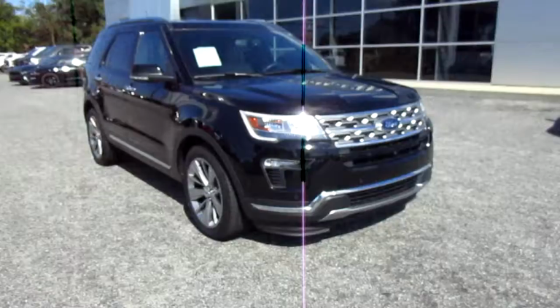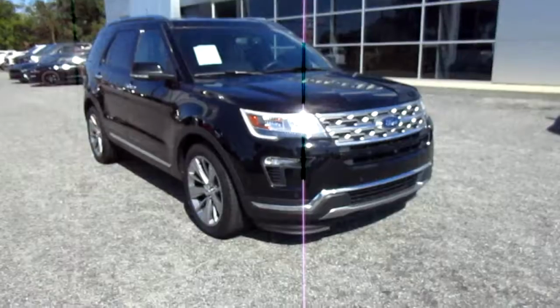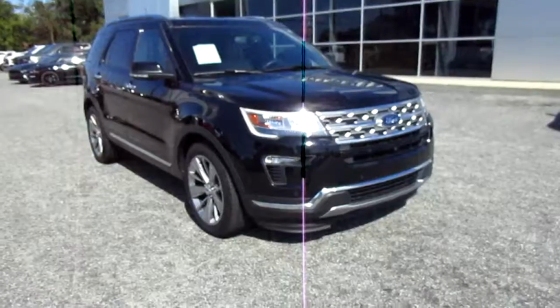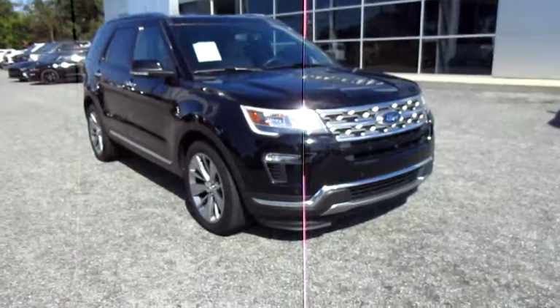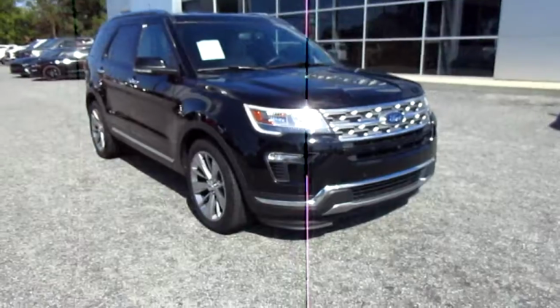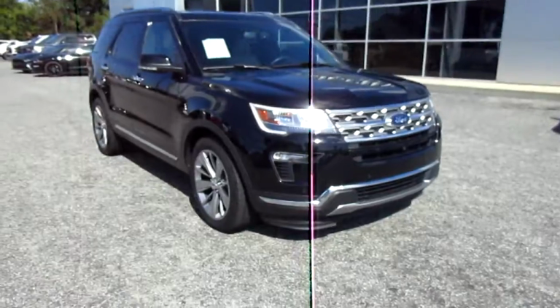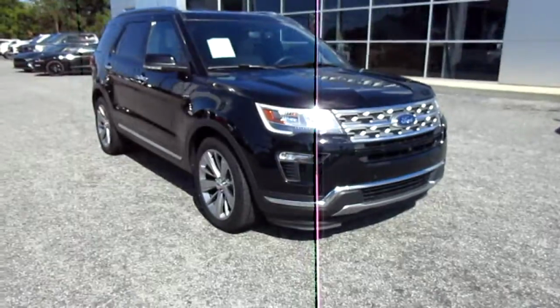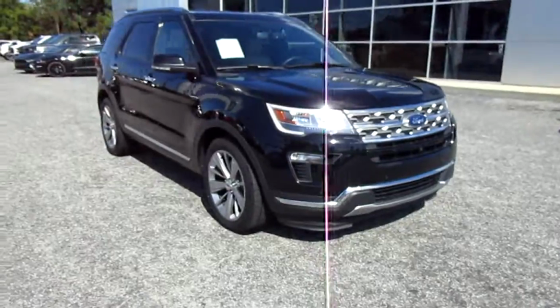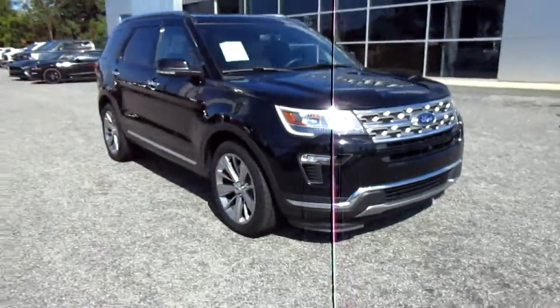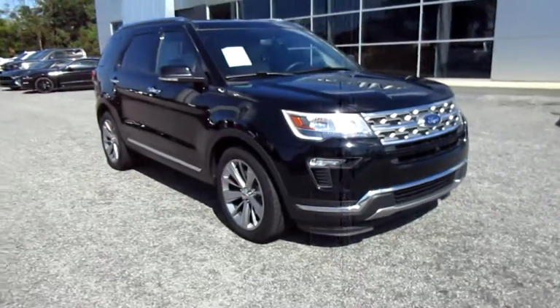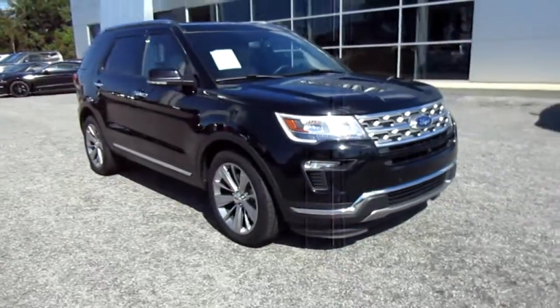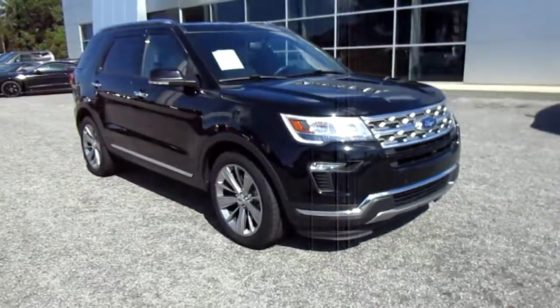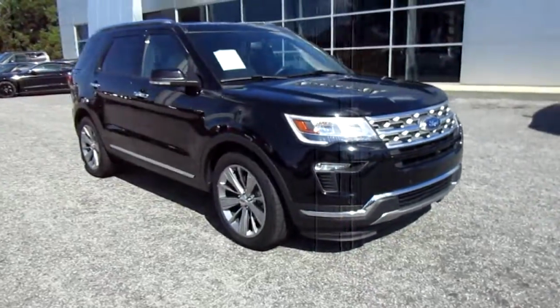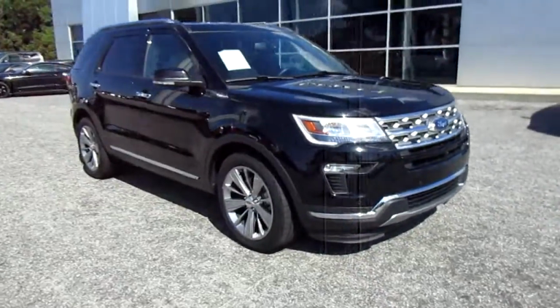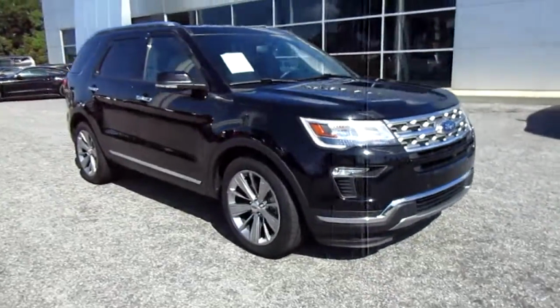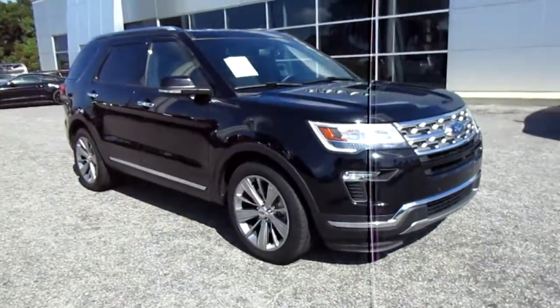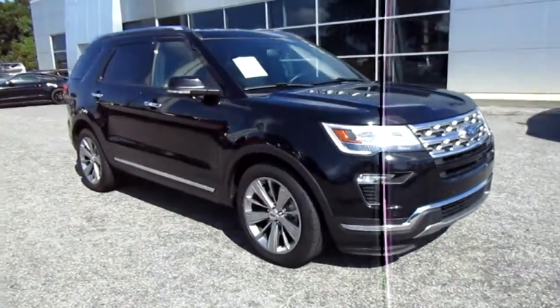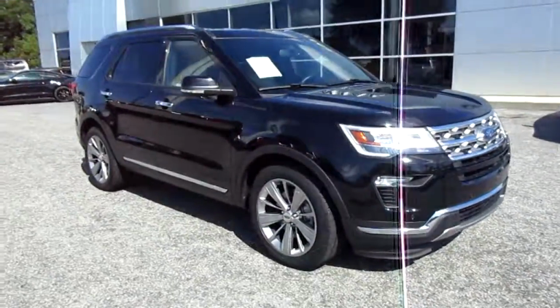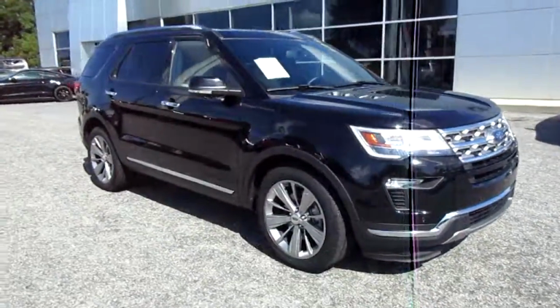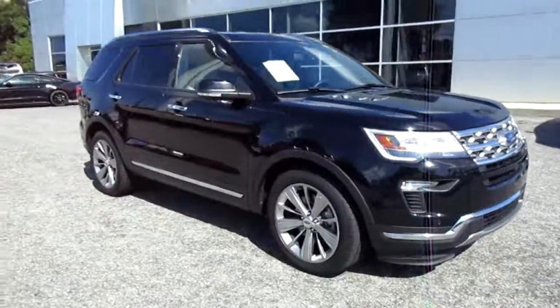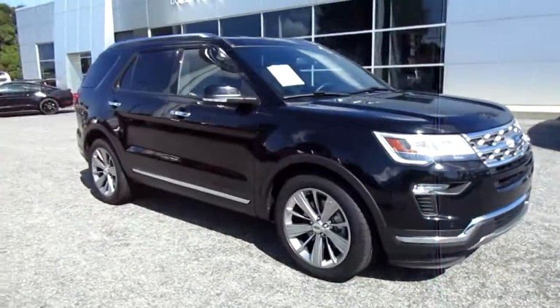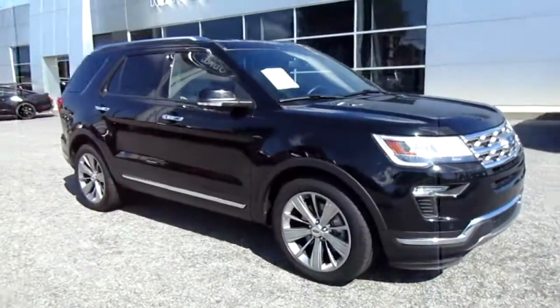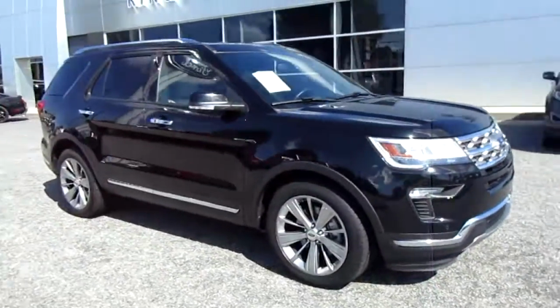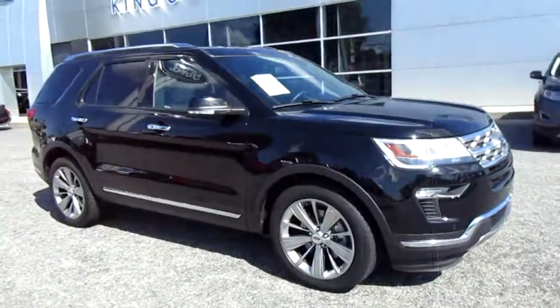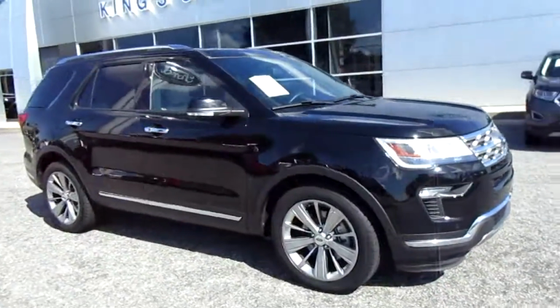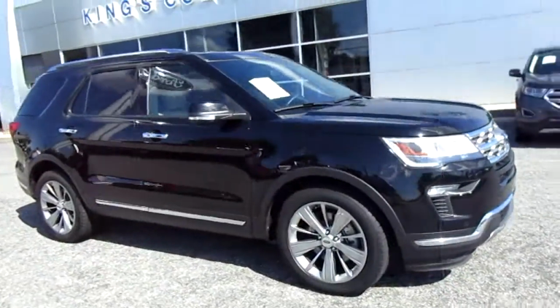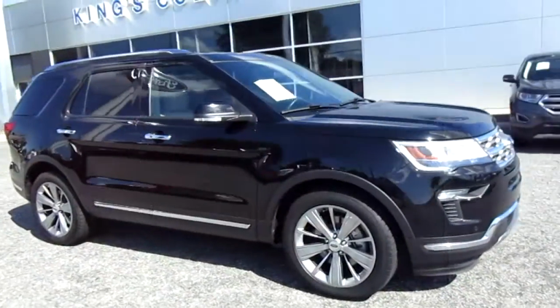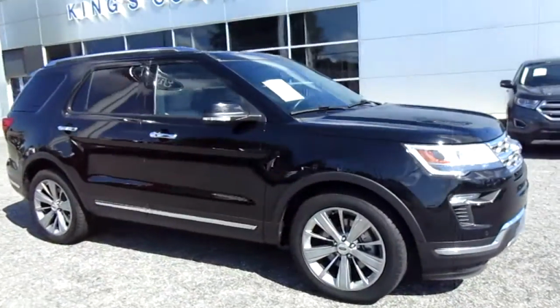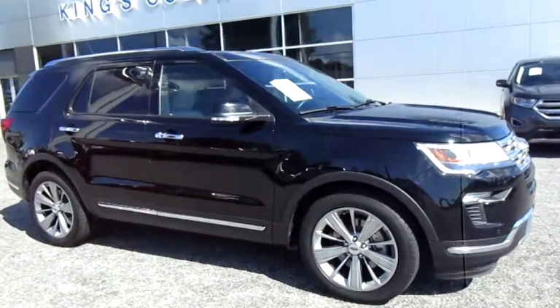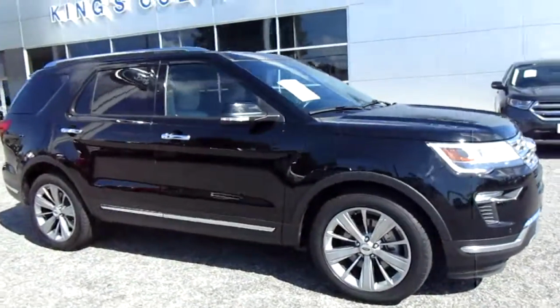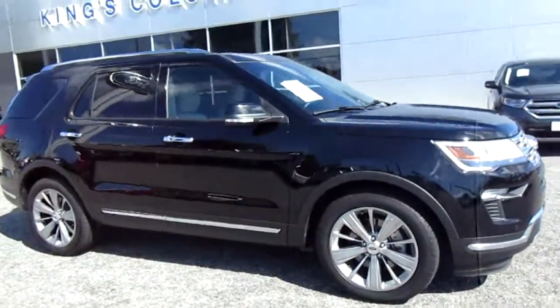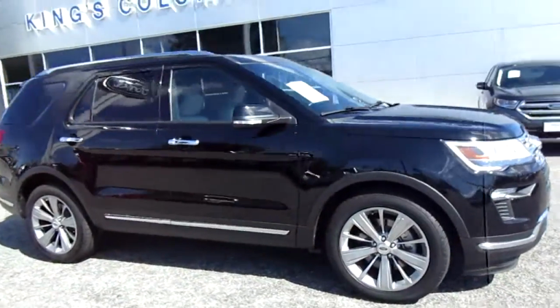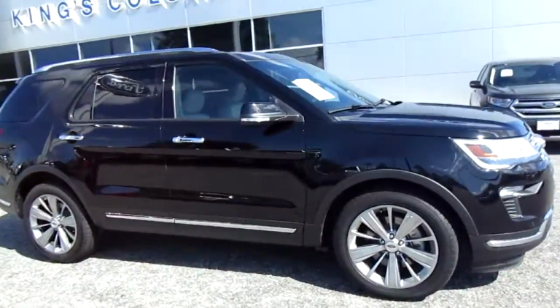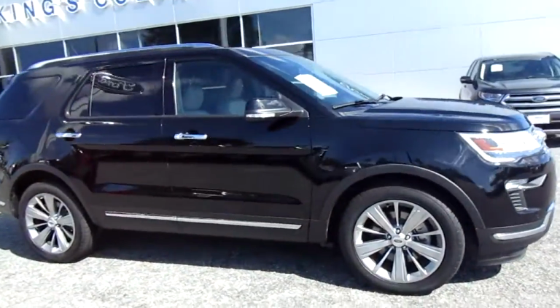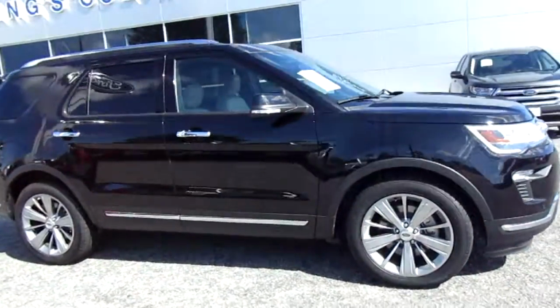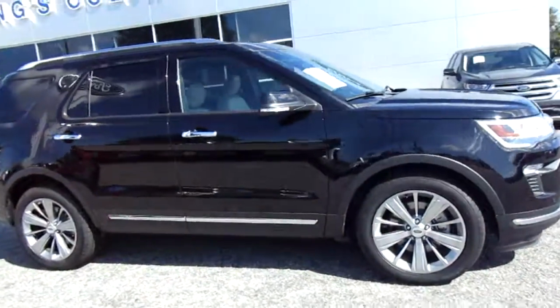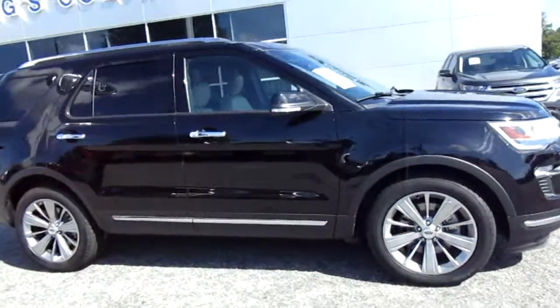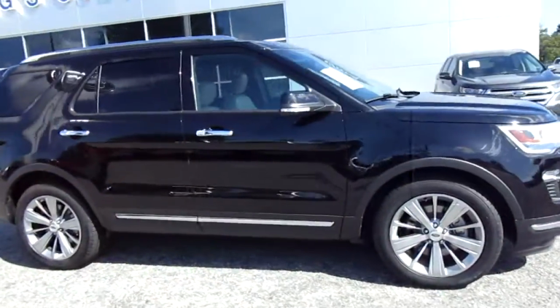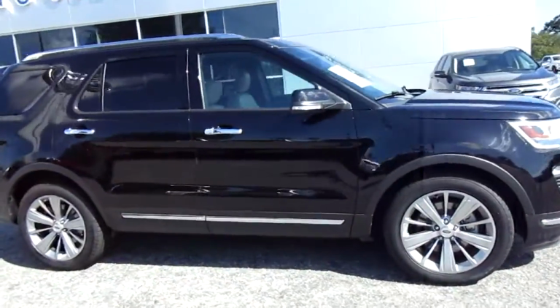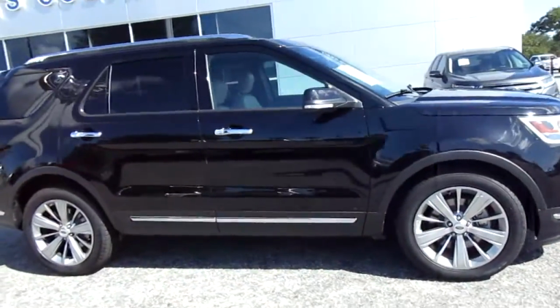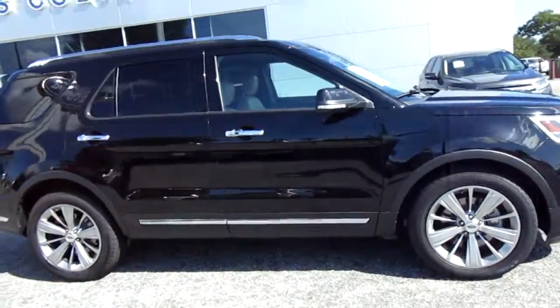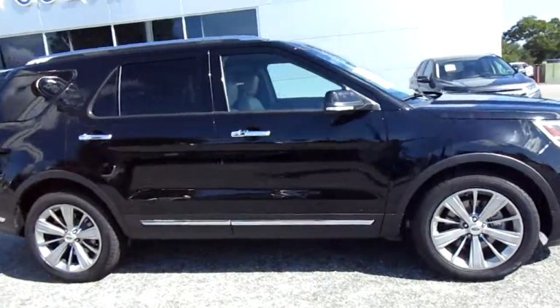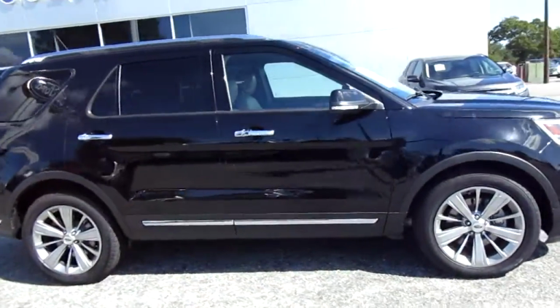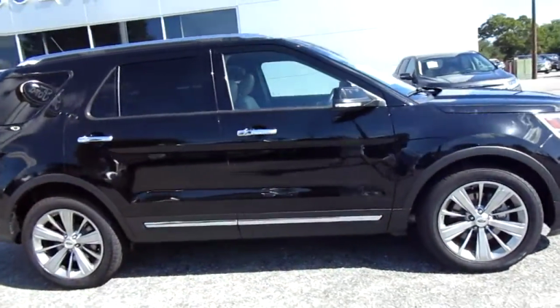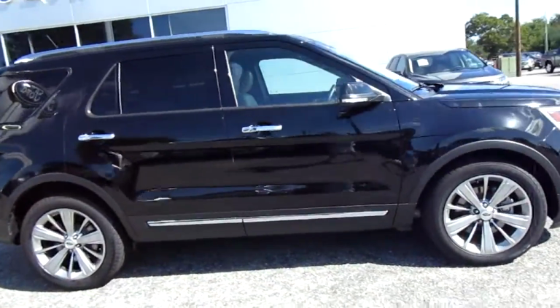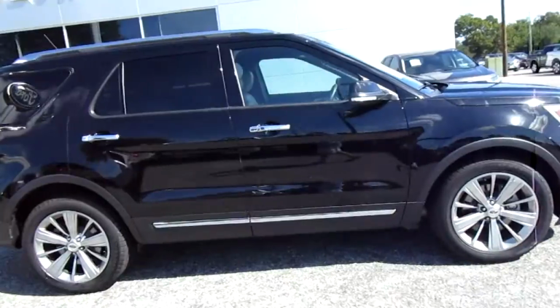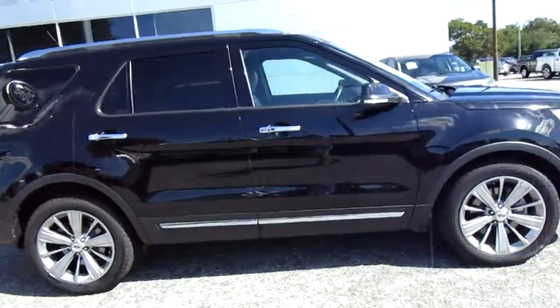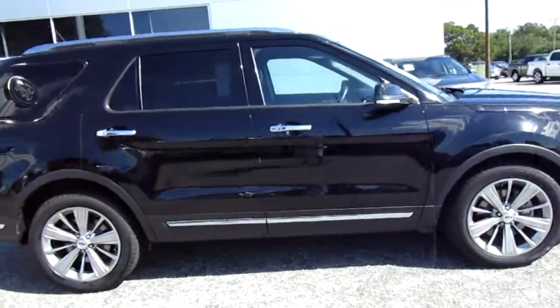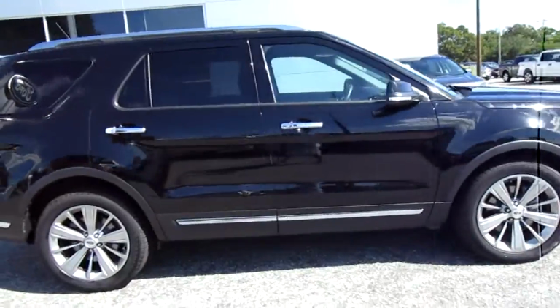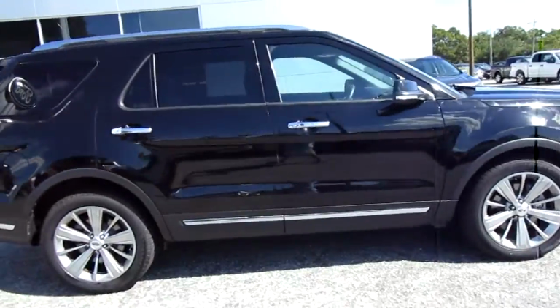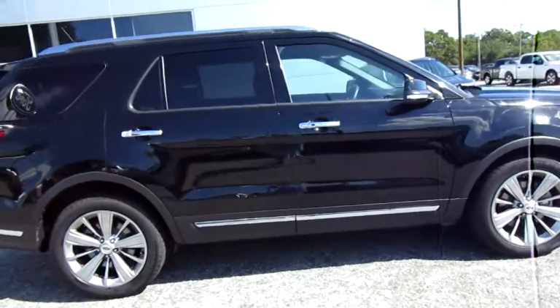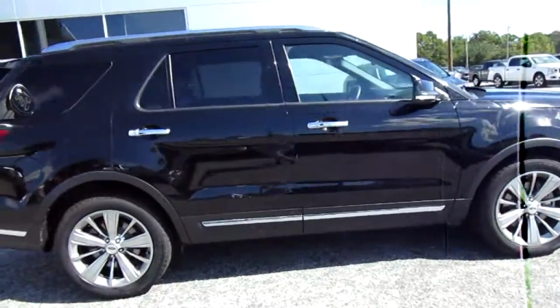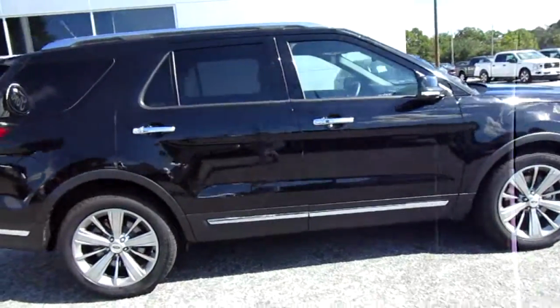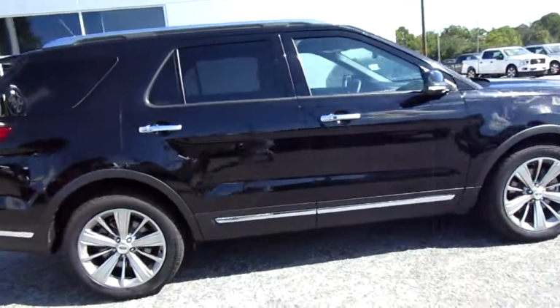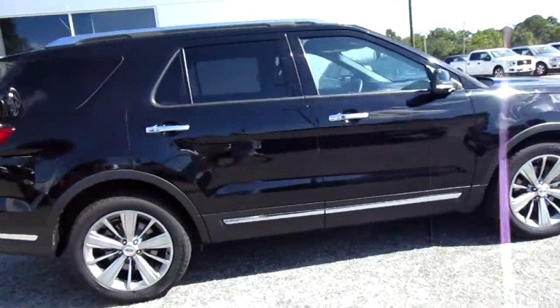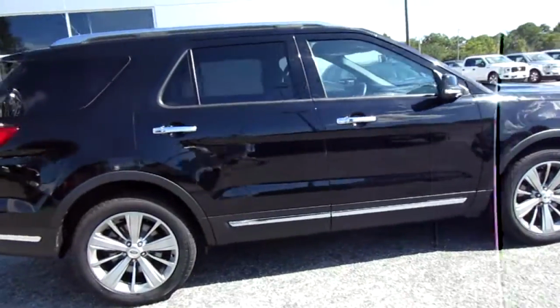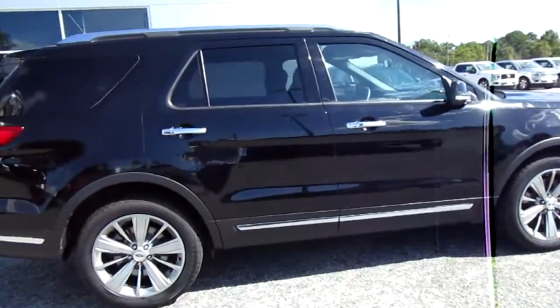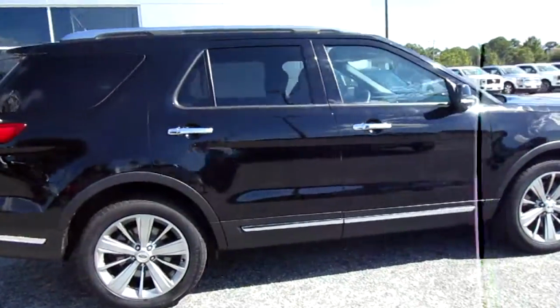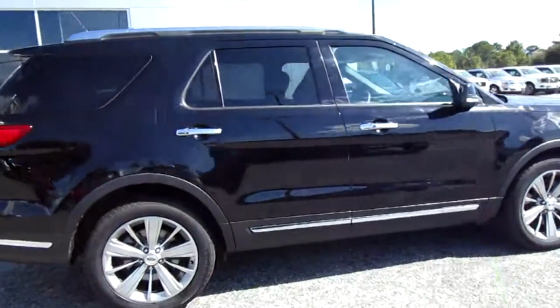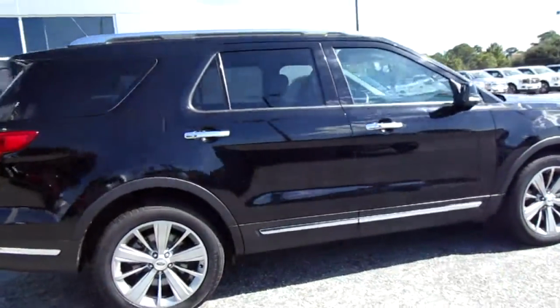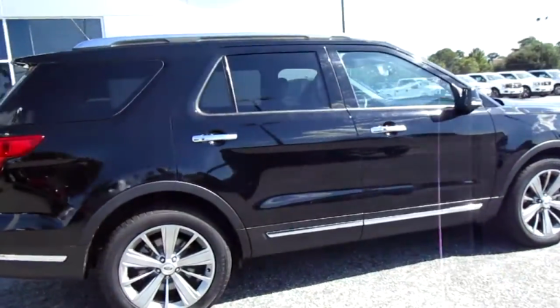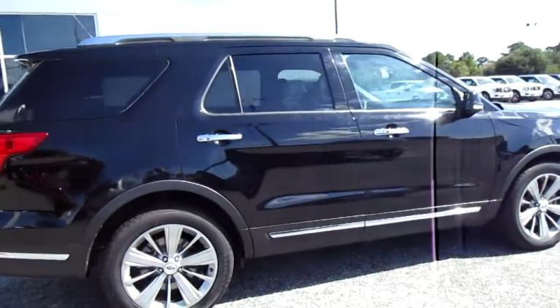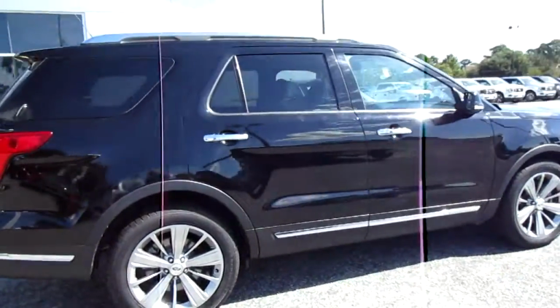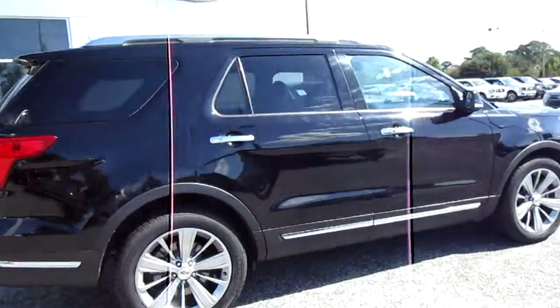Hello, welcome to King's Colonial Ford. Here we have a 2018 Ford Explorer Limited package. This is a really nicely equipped Ford Explorer.